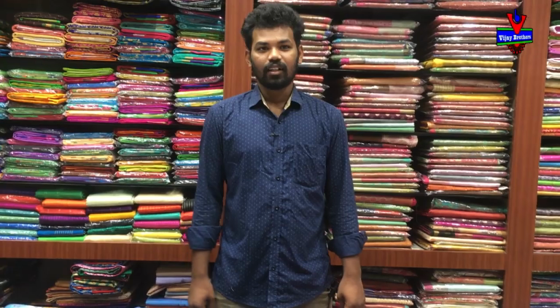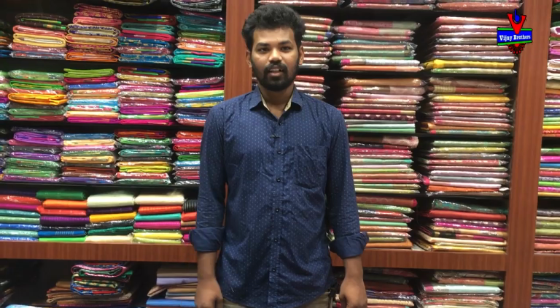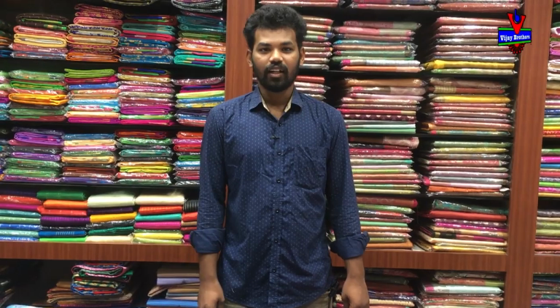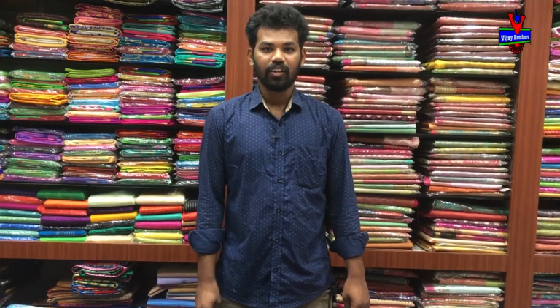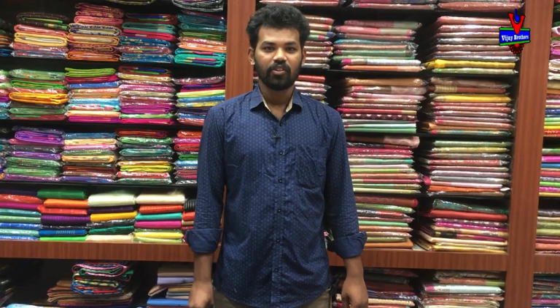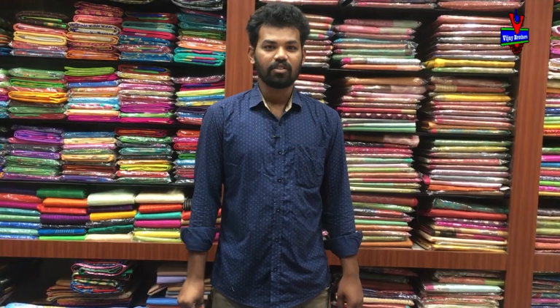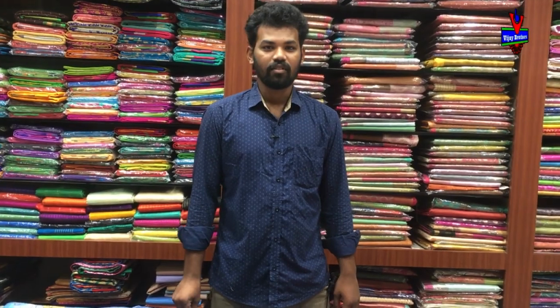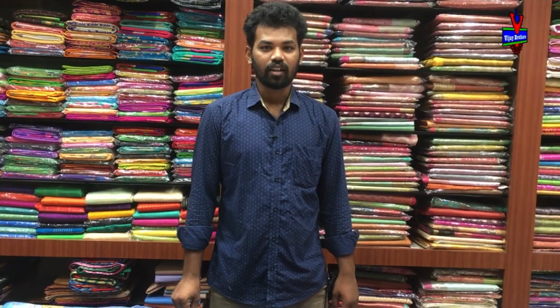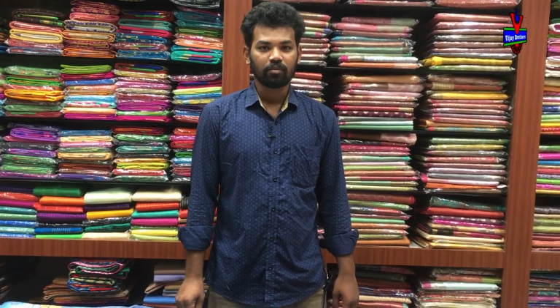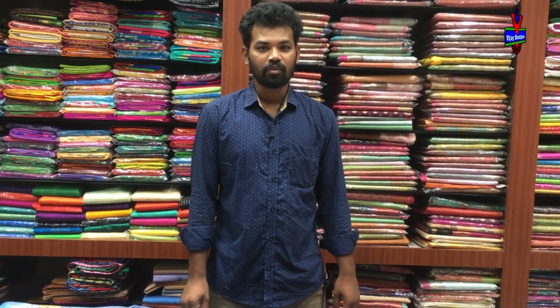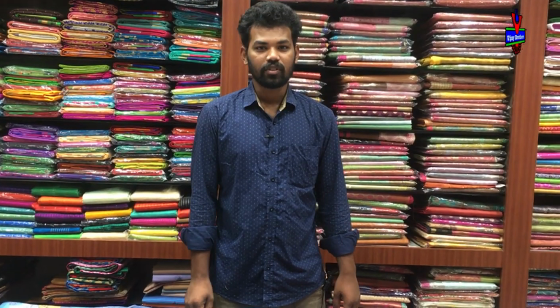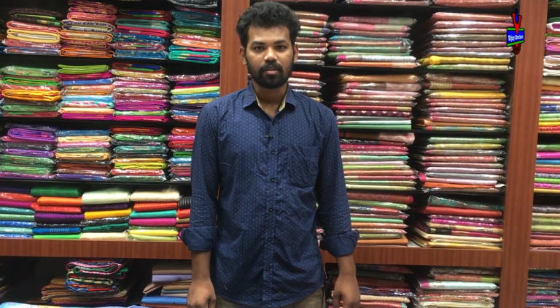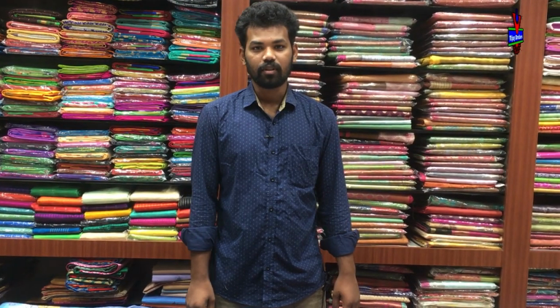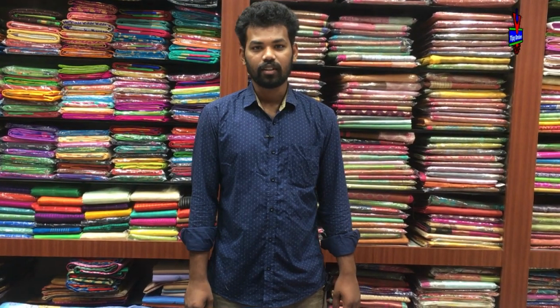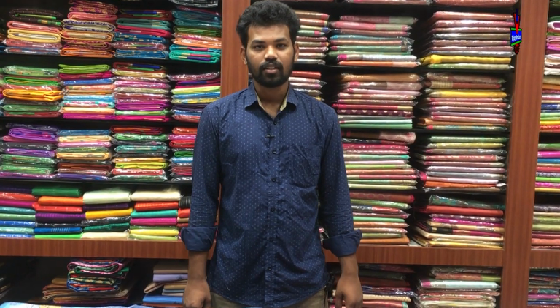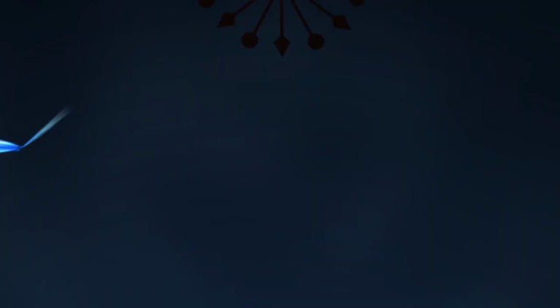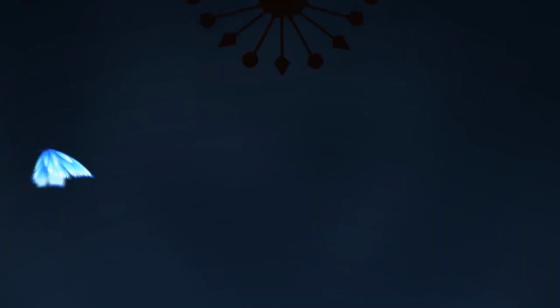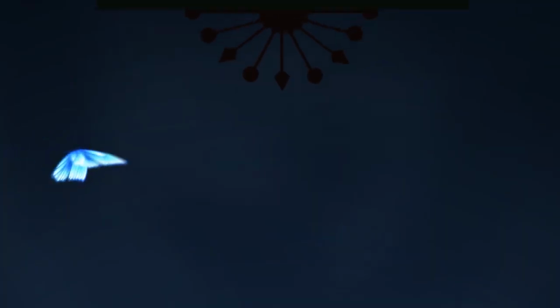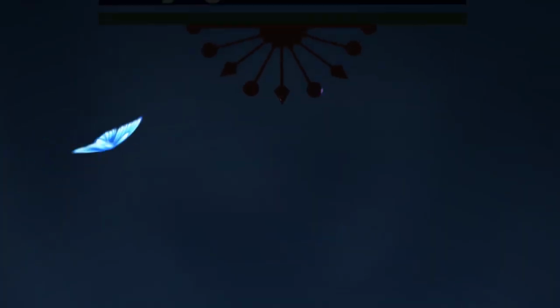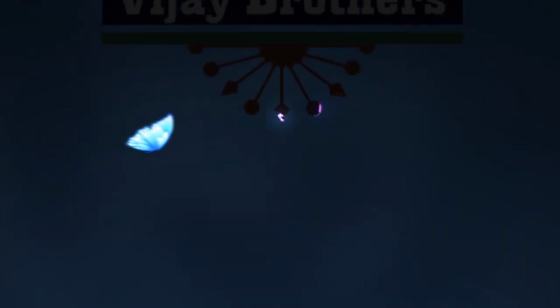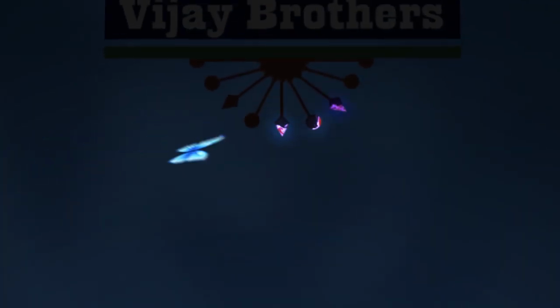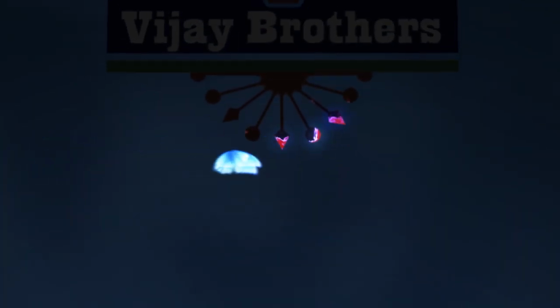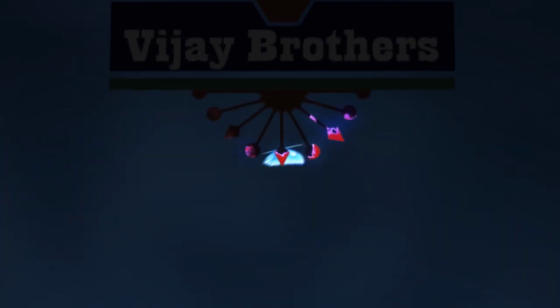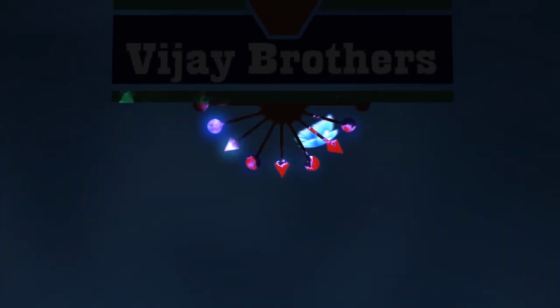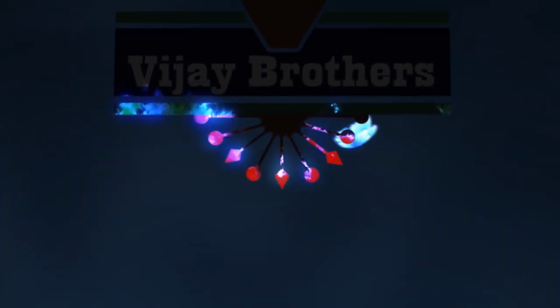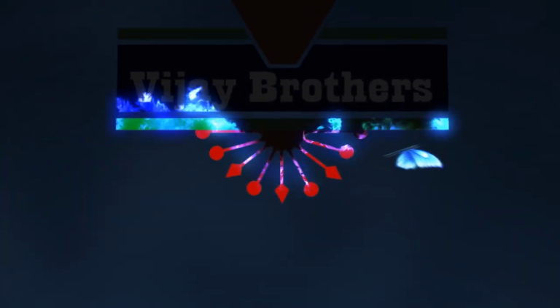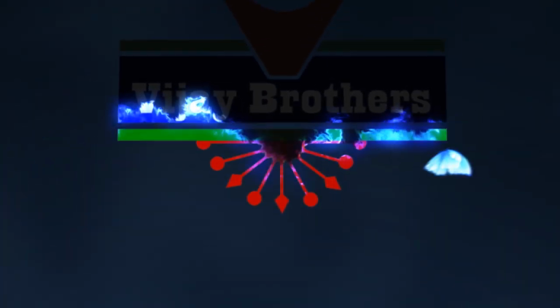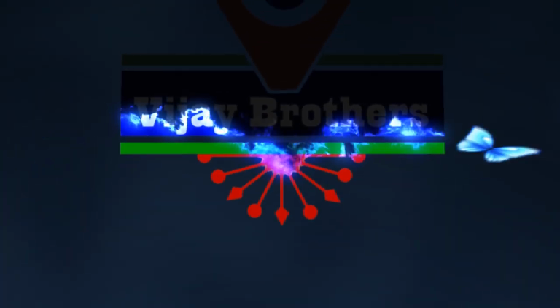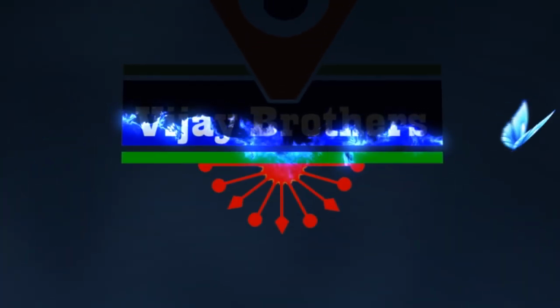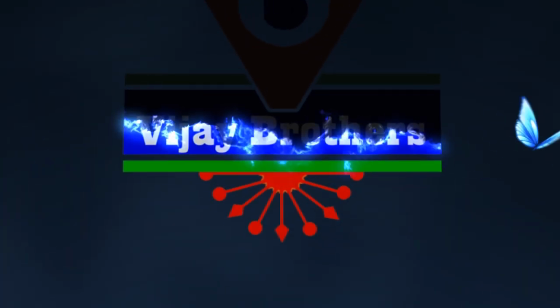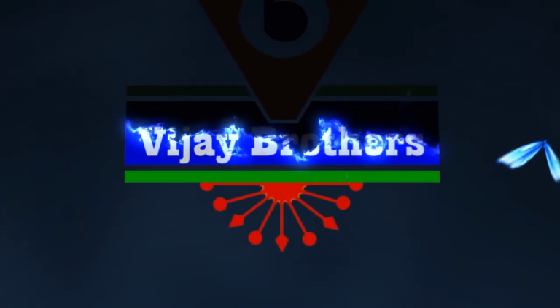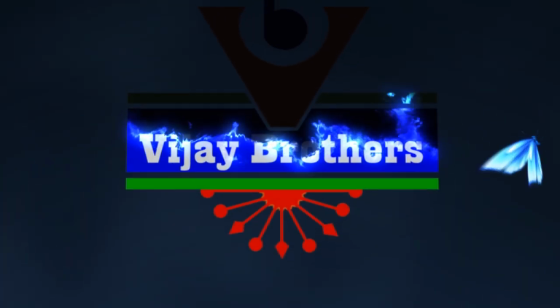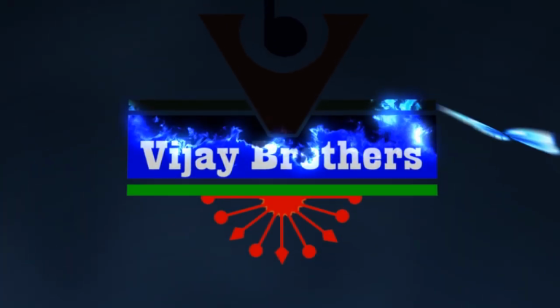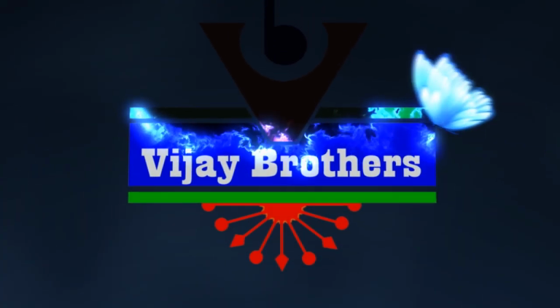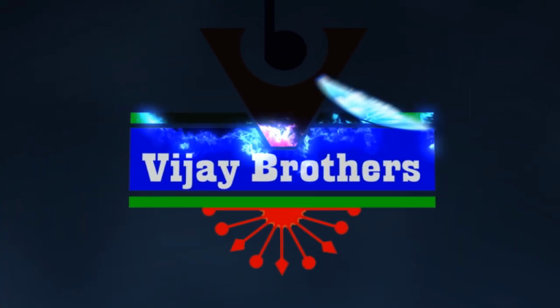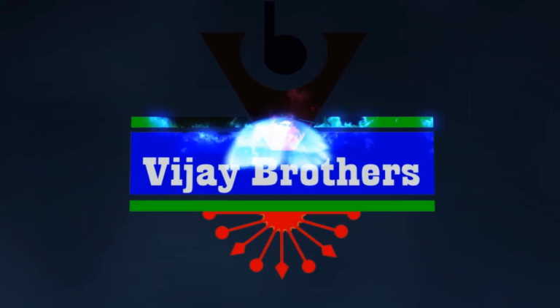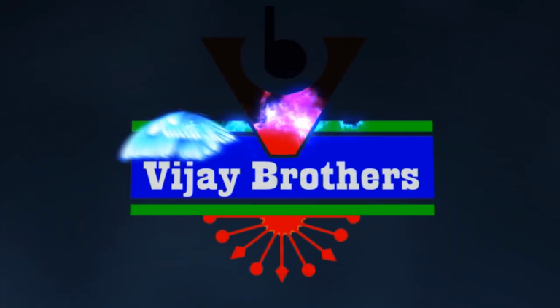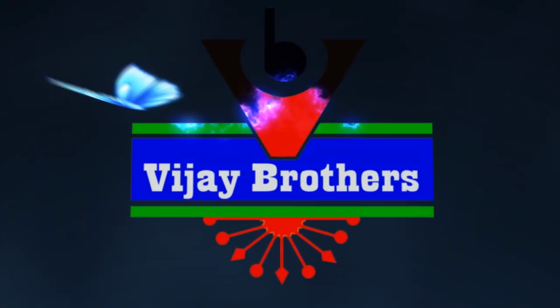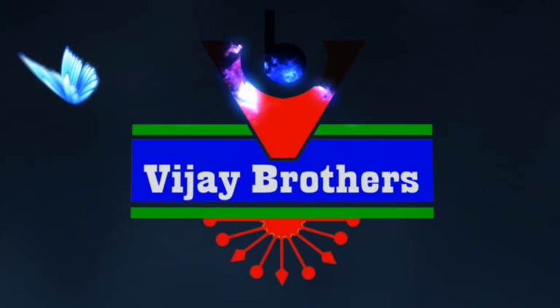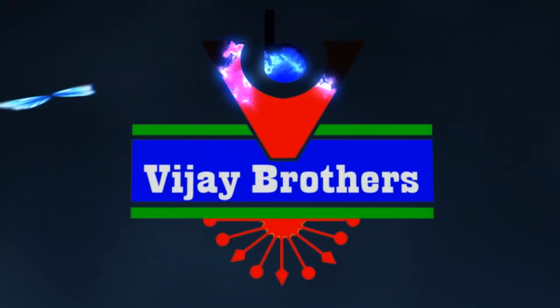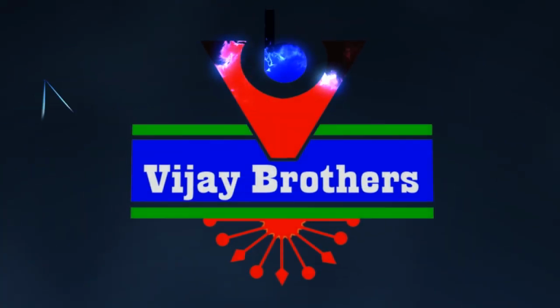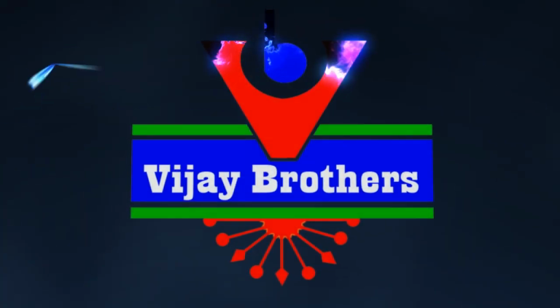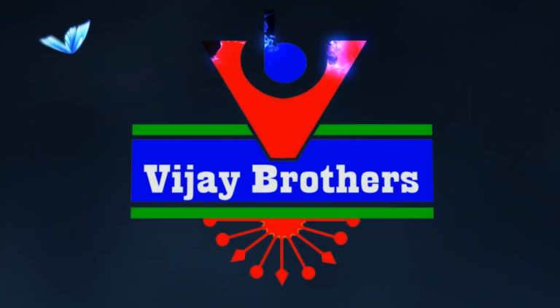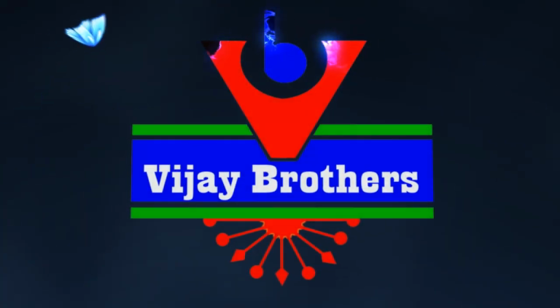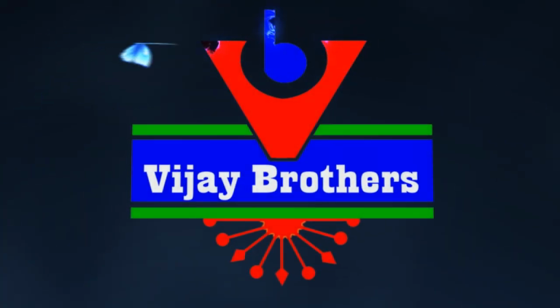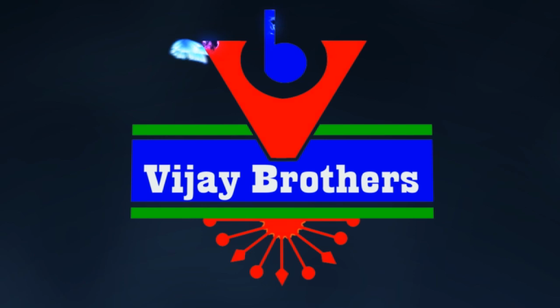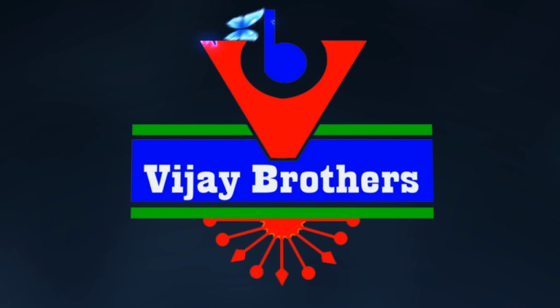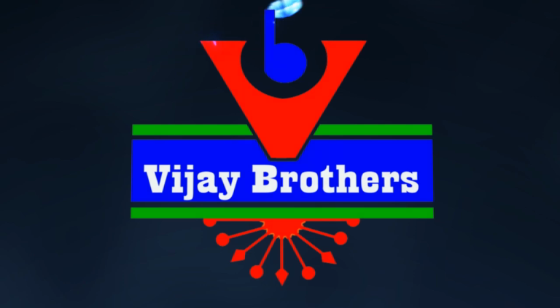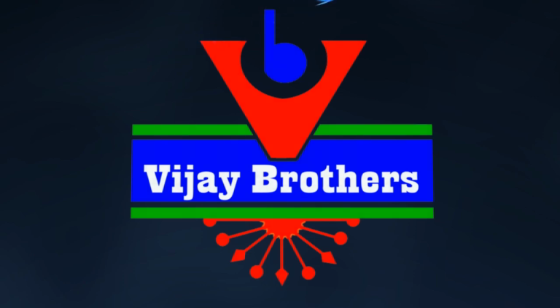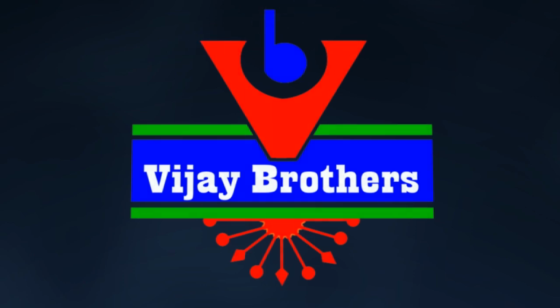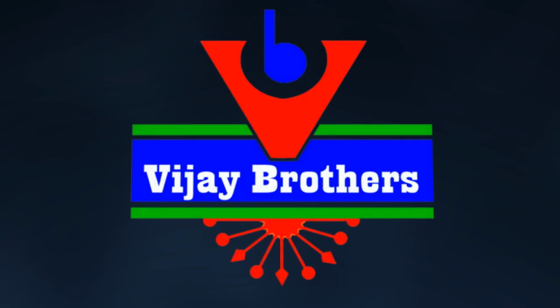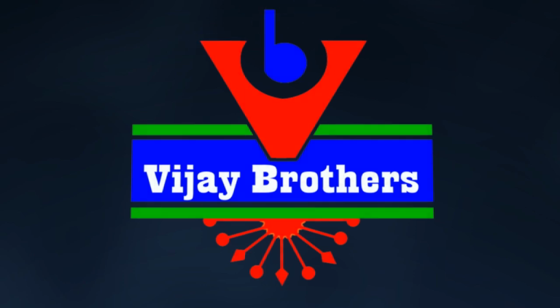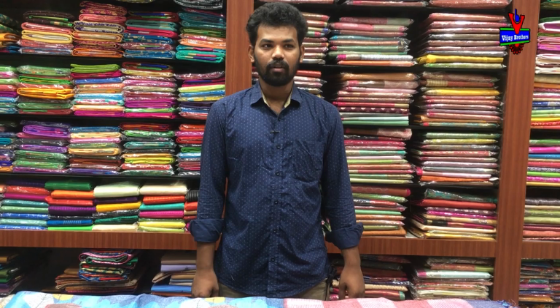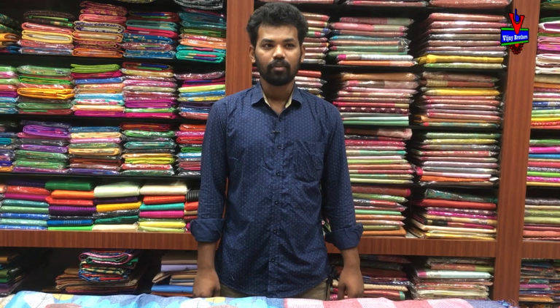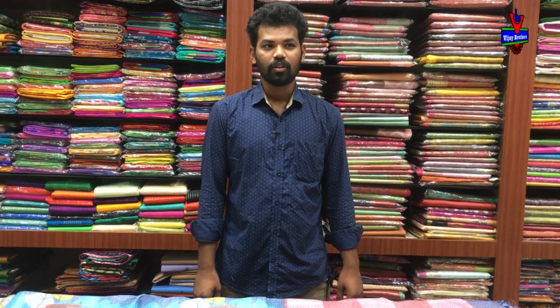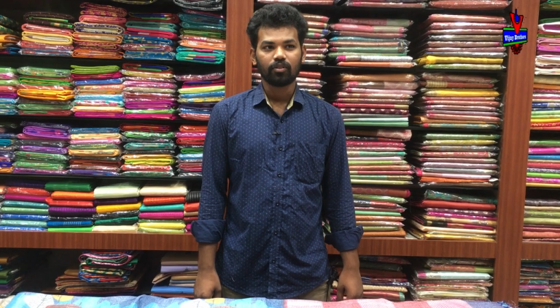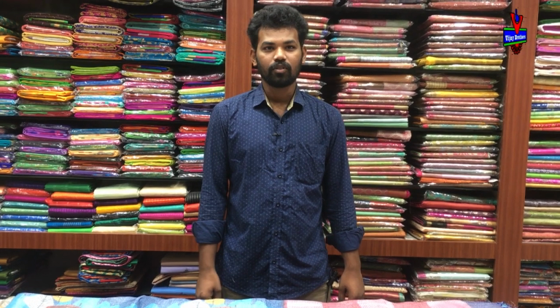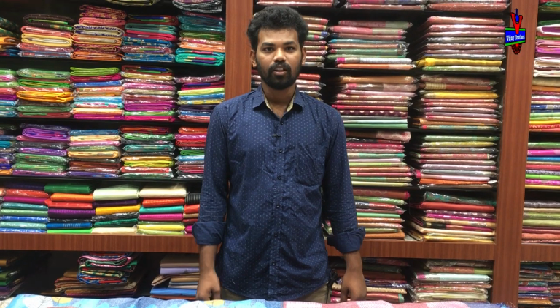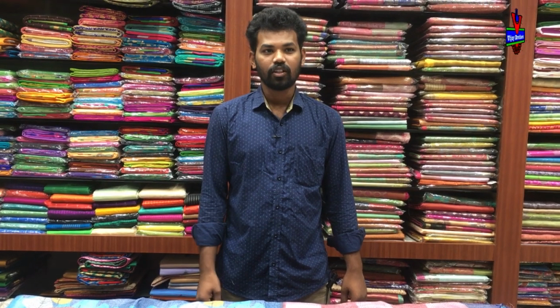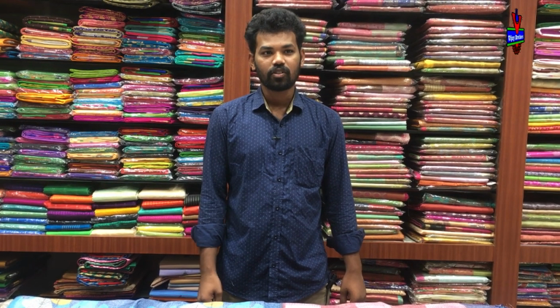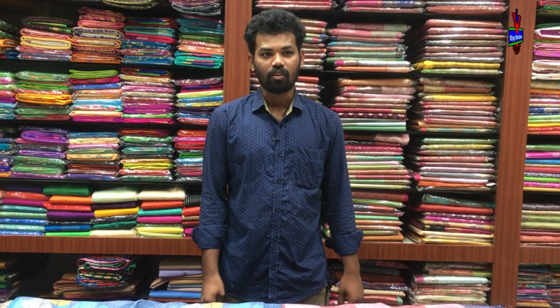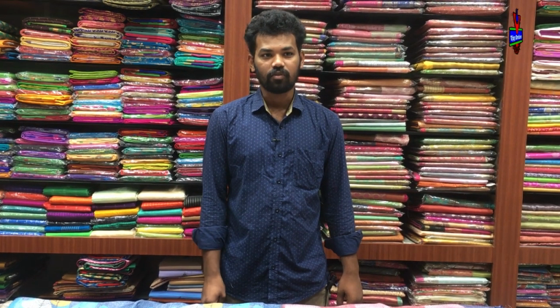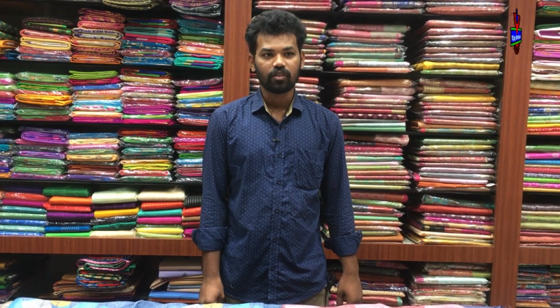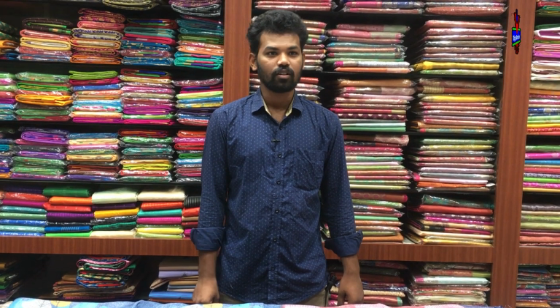Hi guys, welcome to Vijay Brothers. We are going to use soft silk.